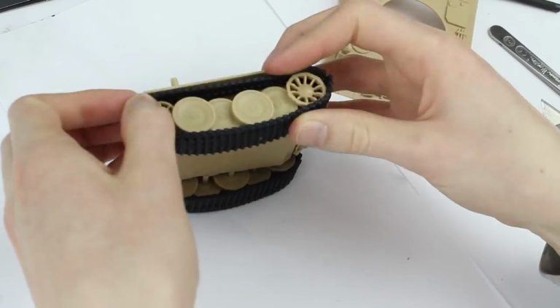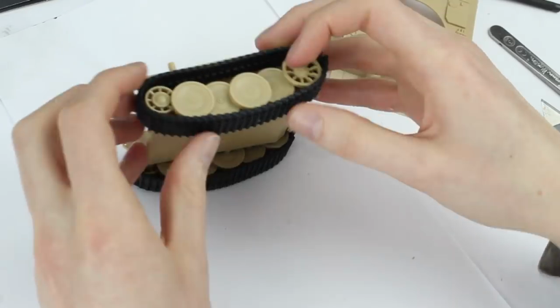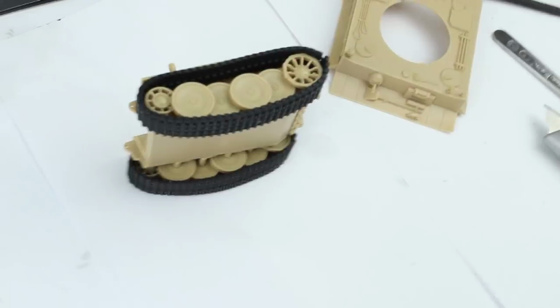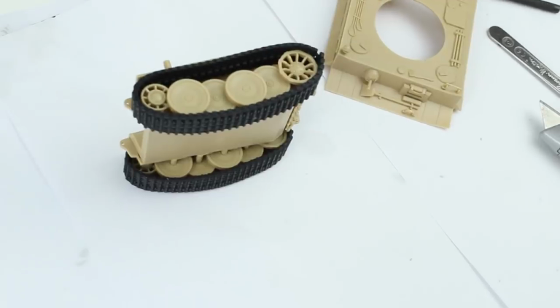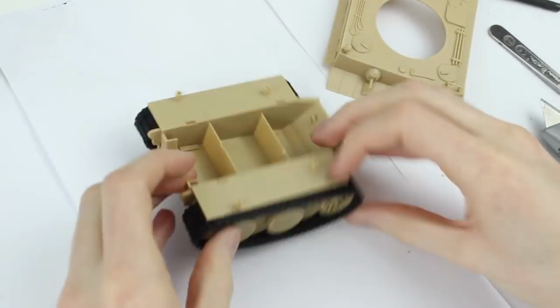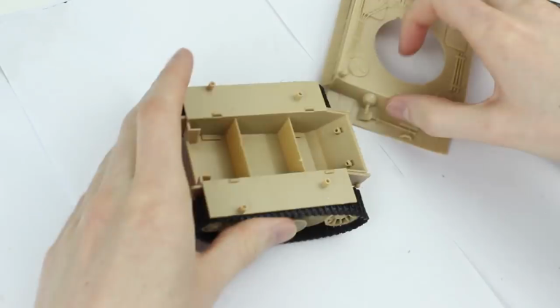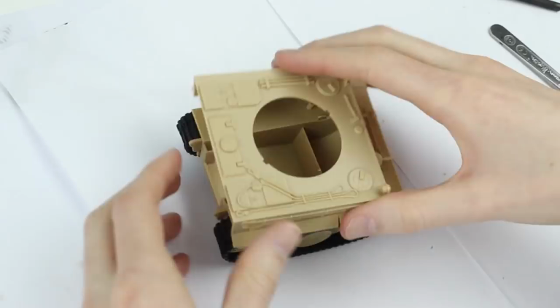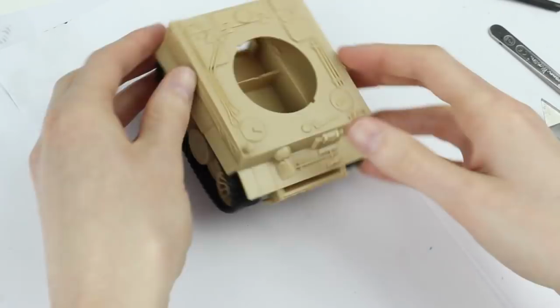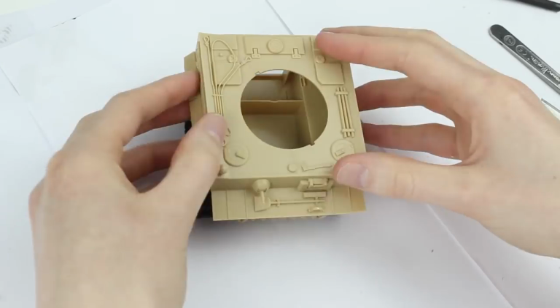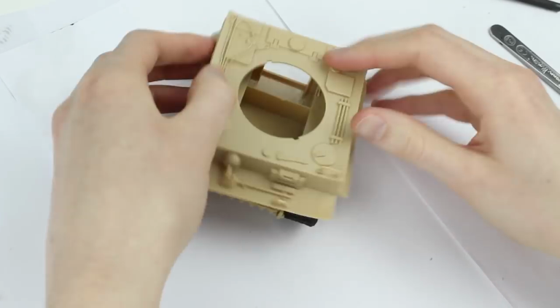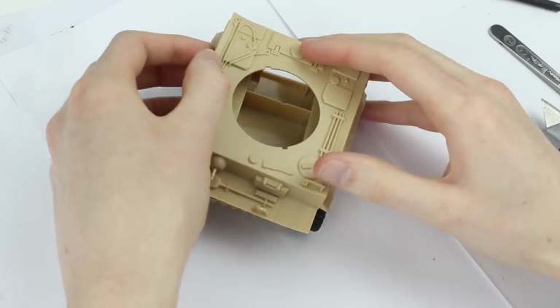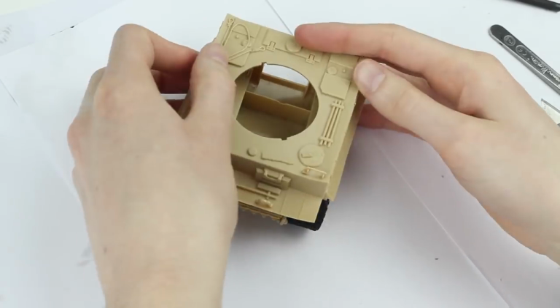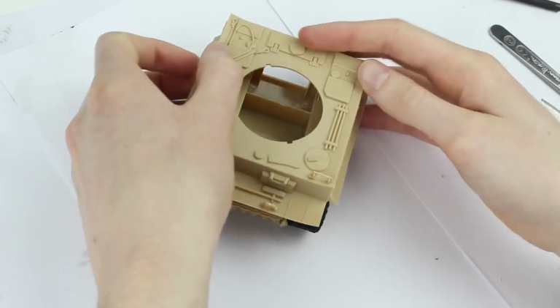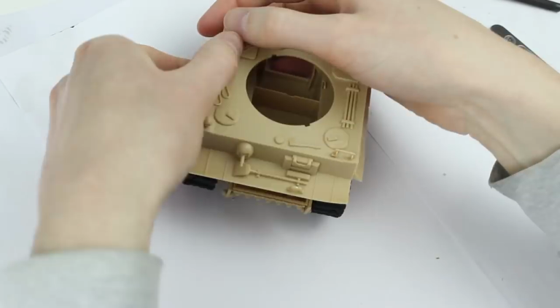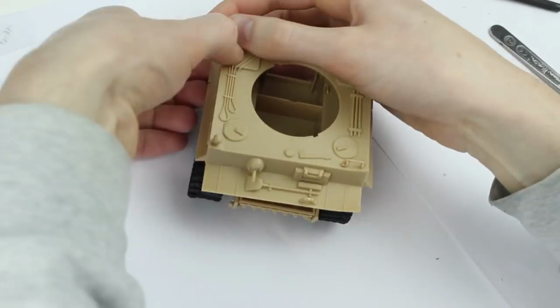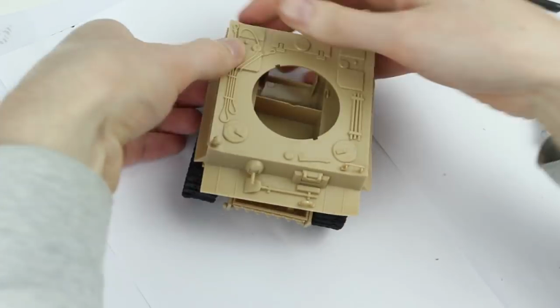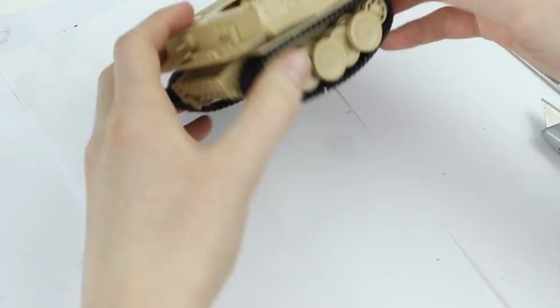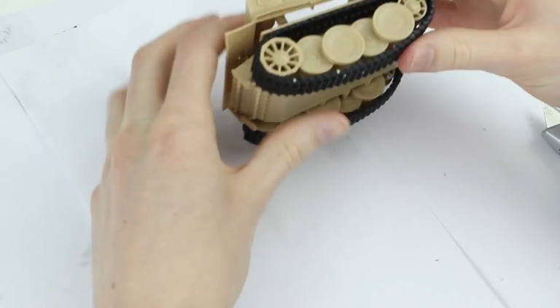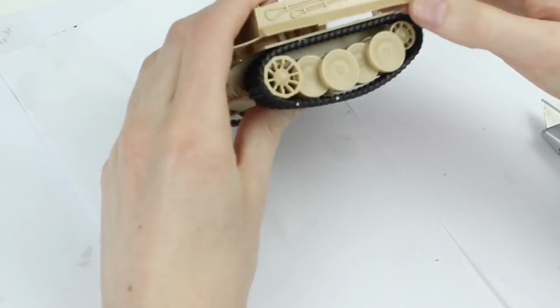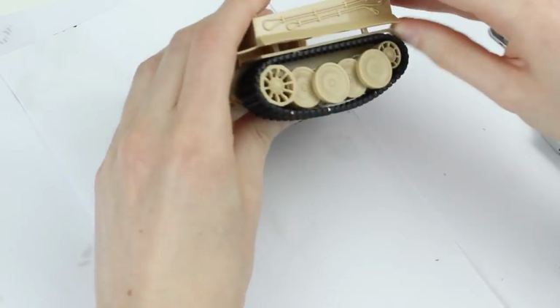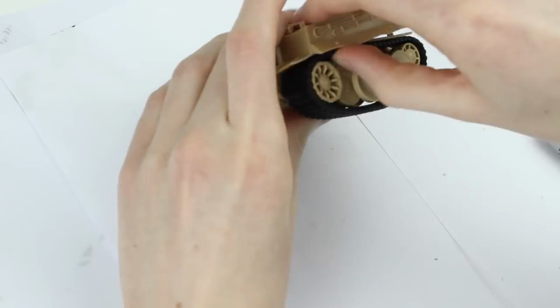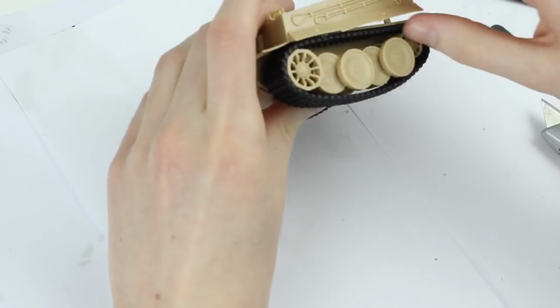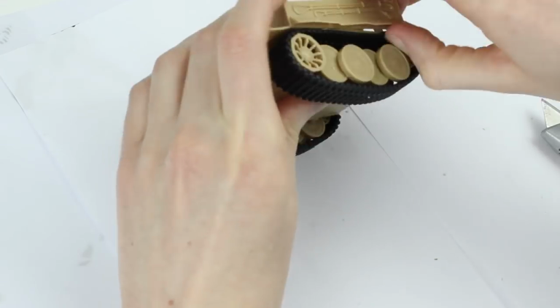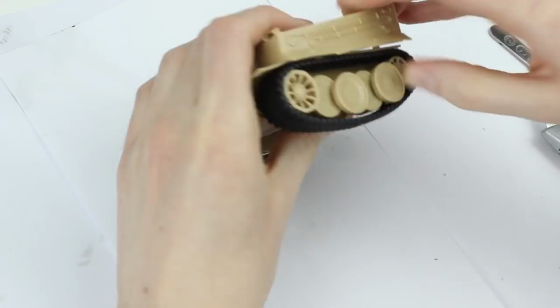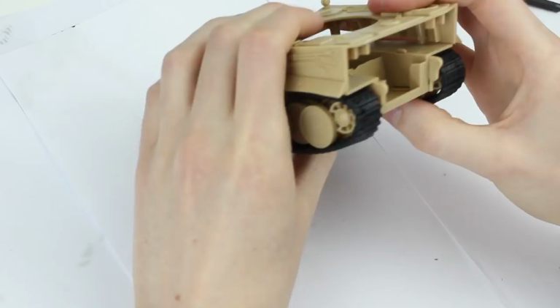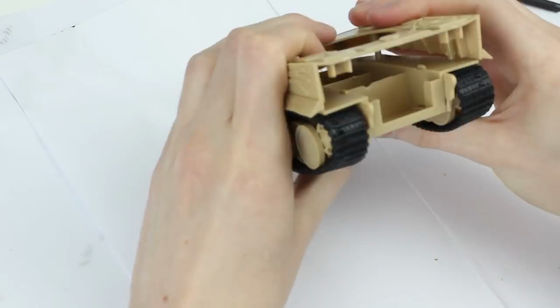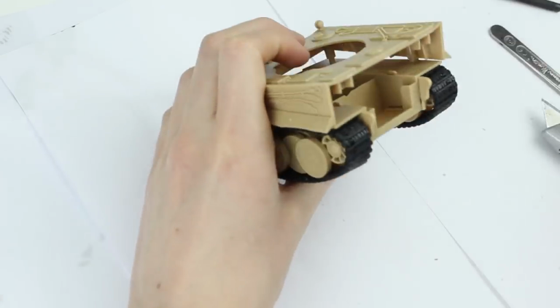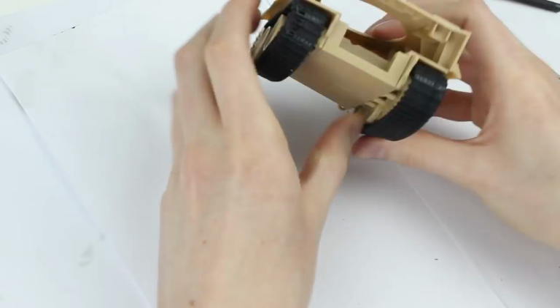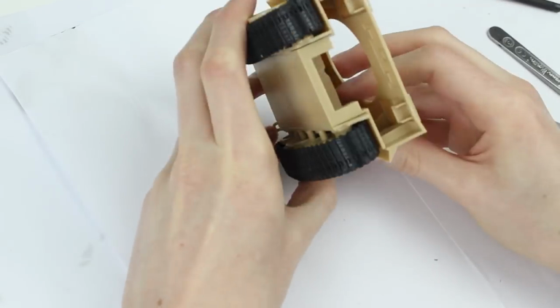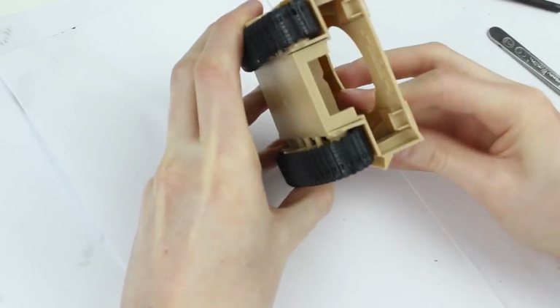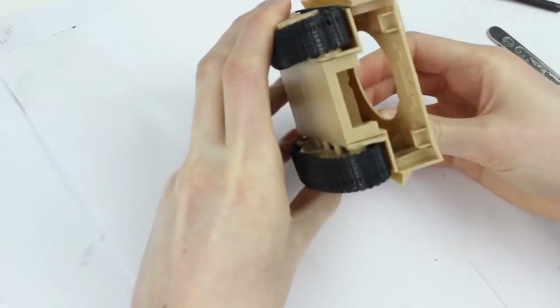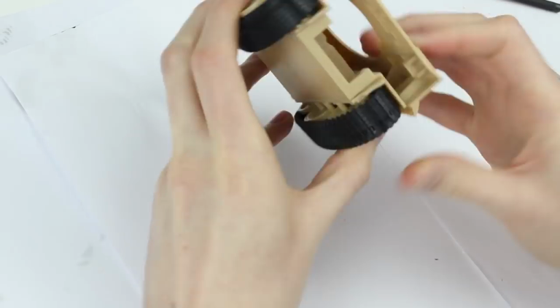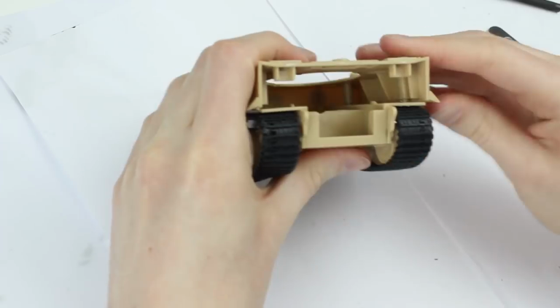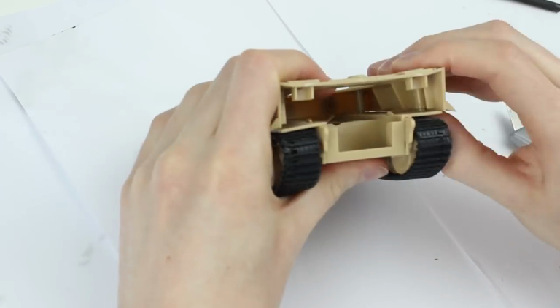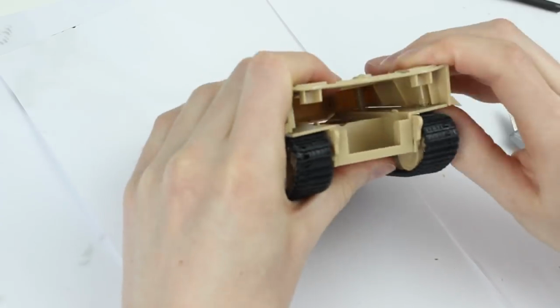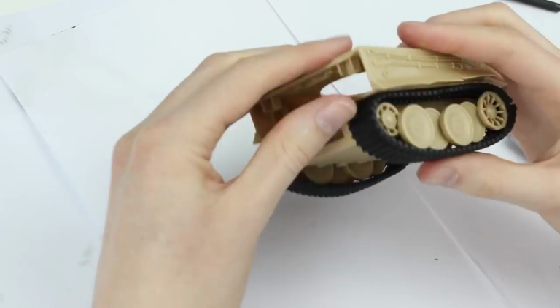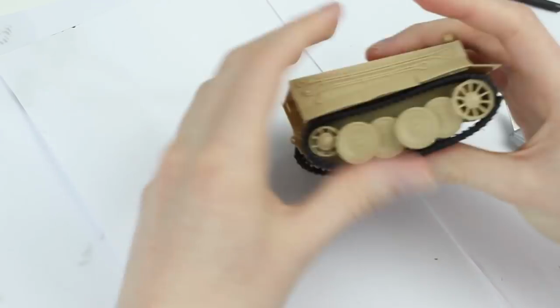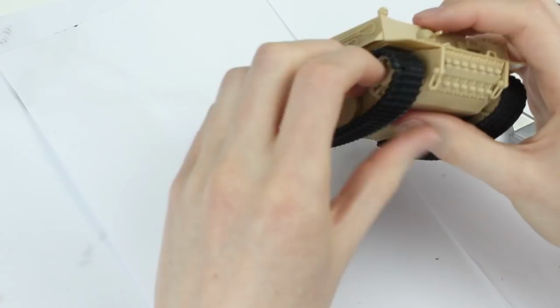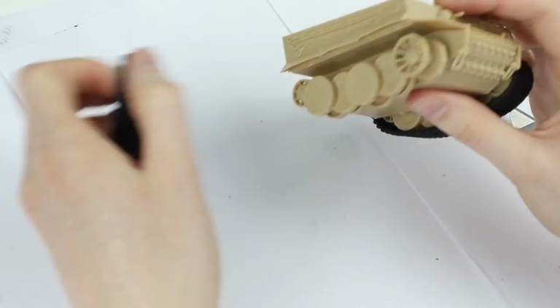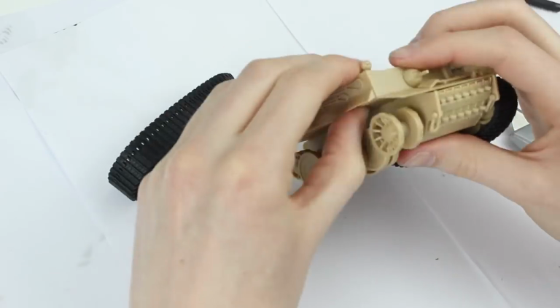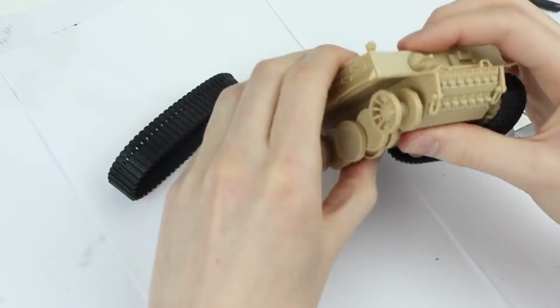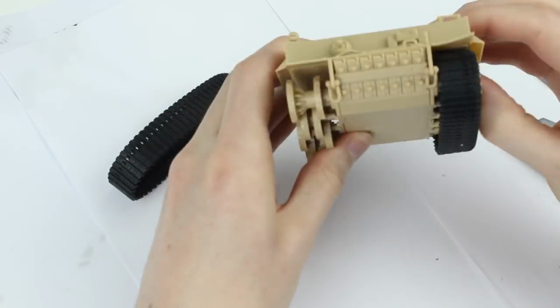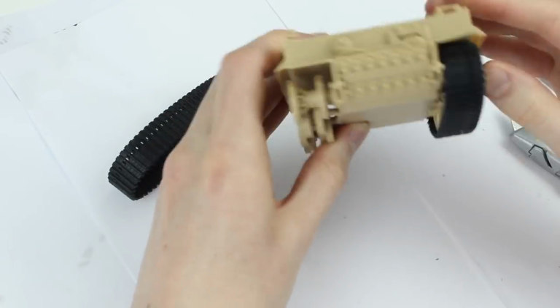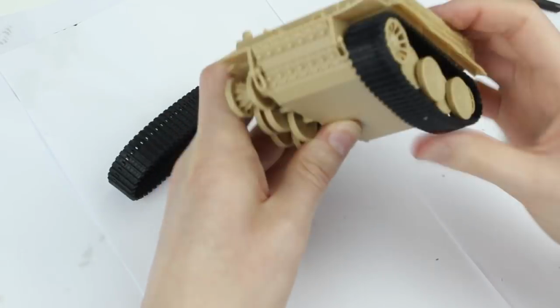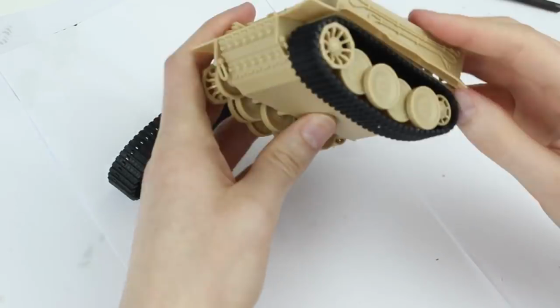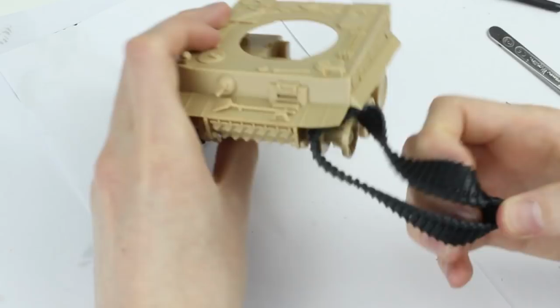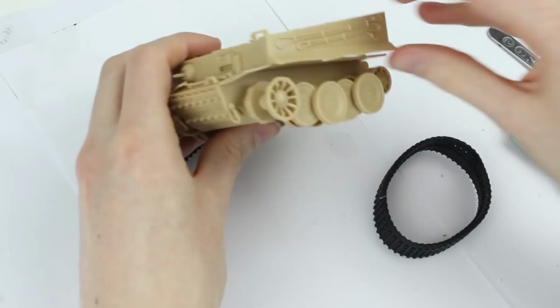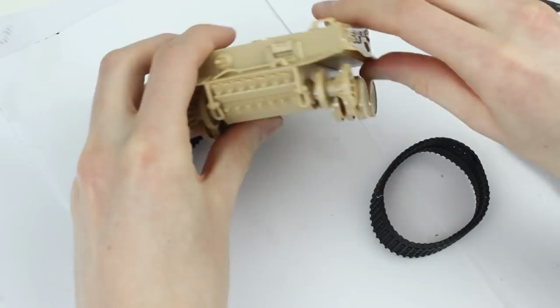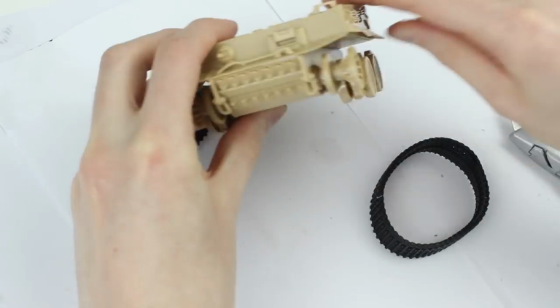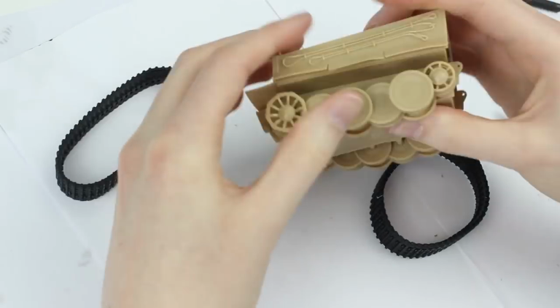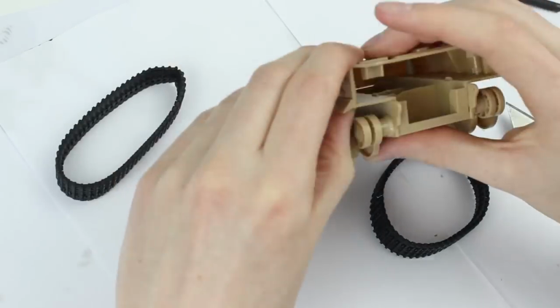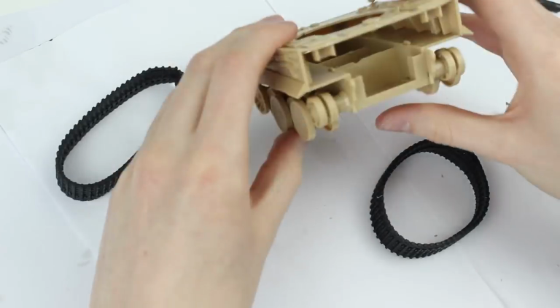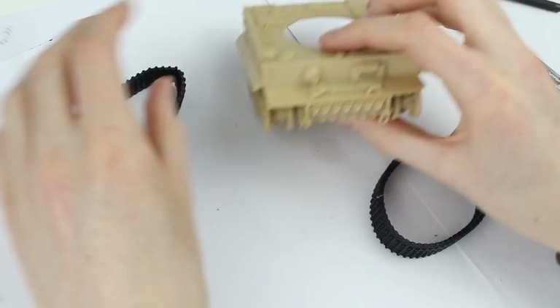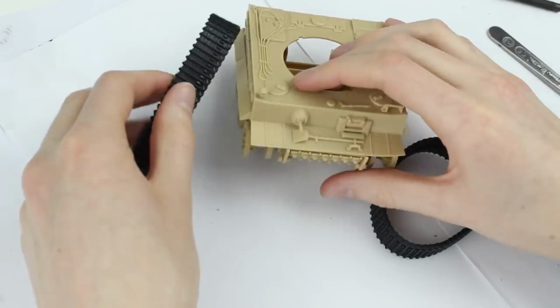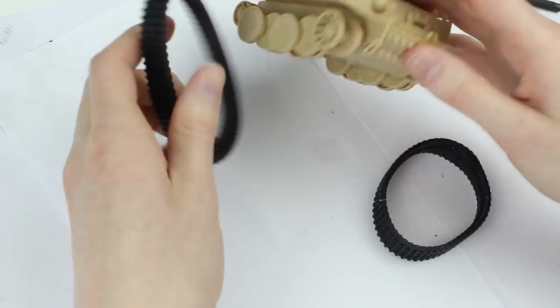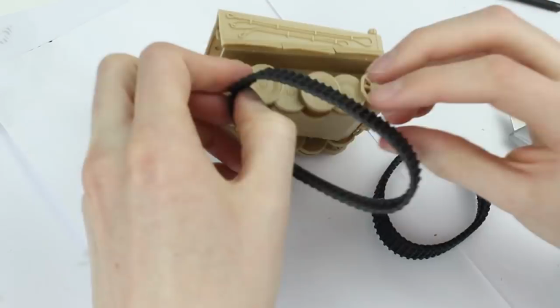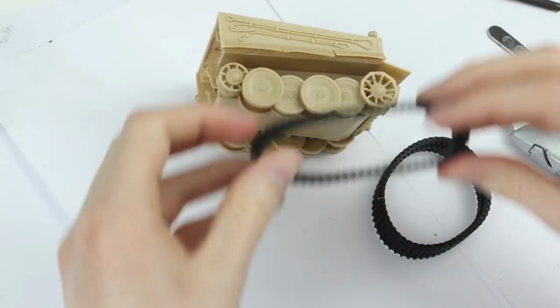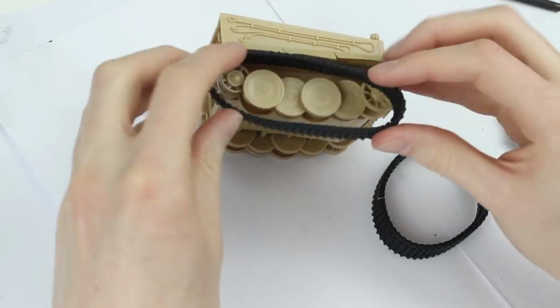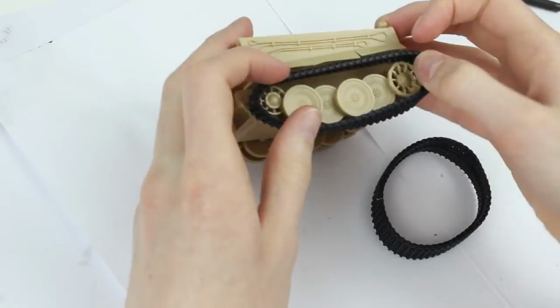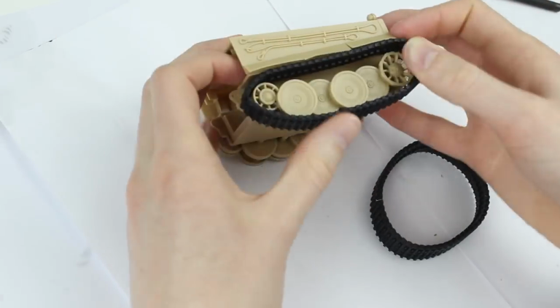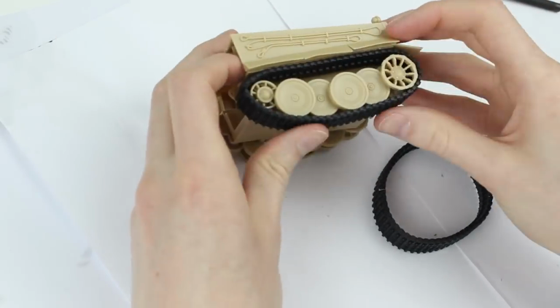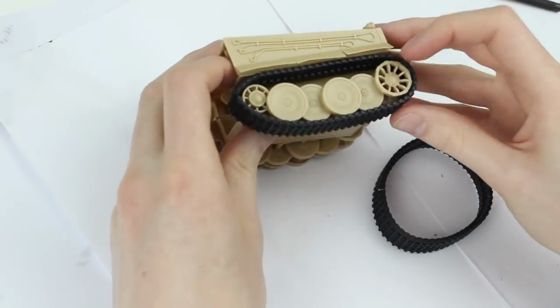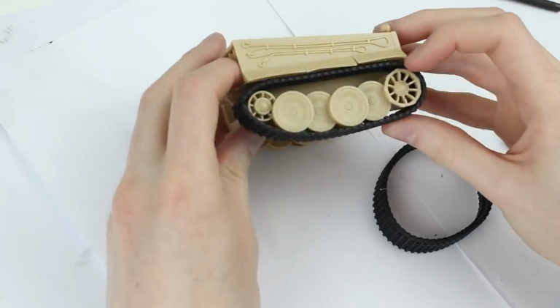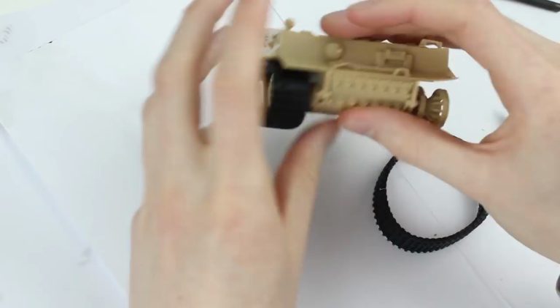The only part I had a problem with was pressing the upper and lower hull halves together. It was a bit stiff, but I managed it eventually.